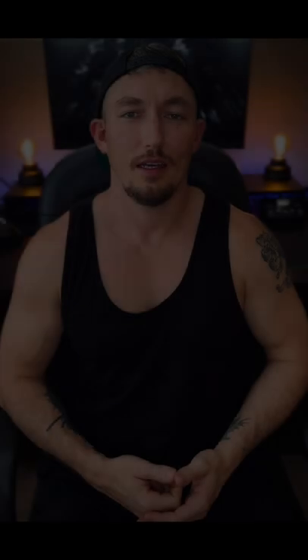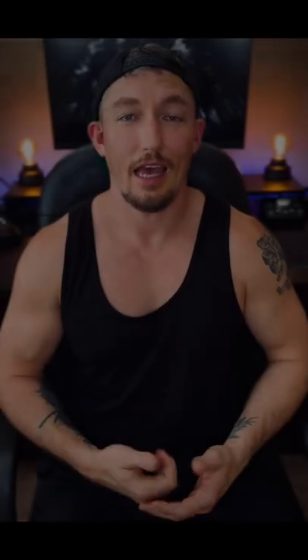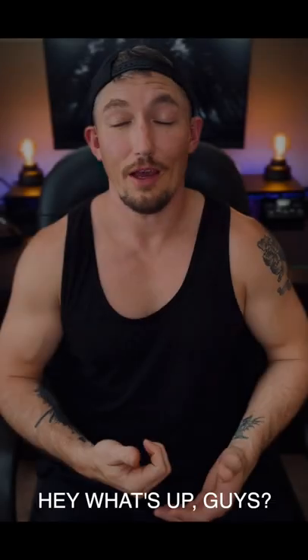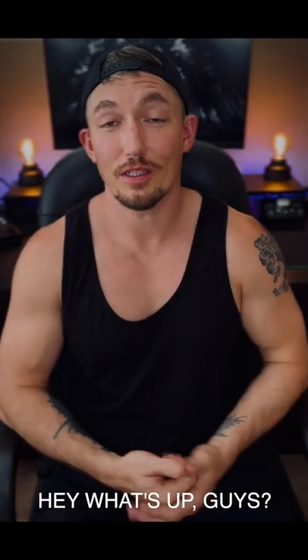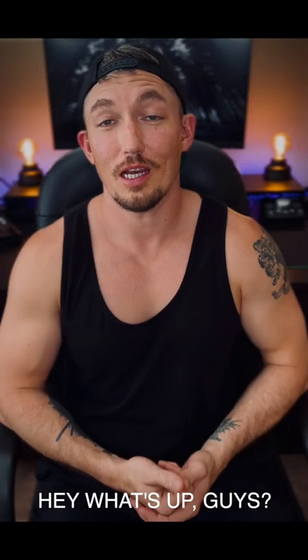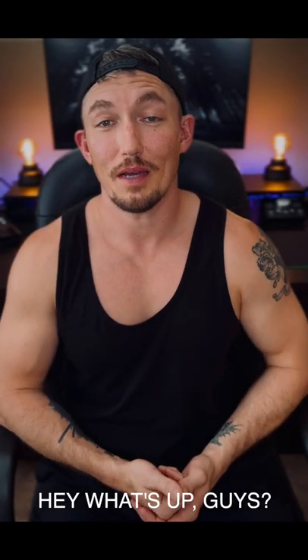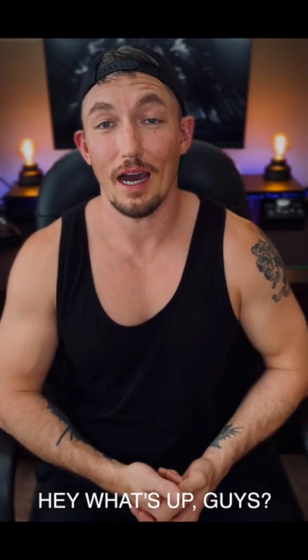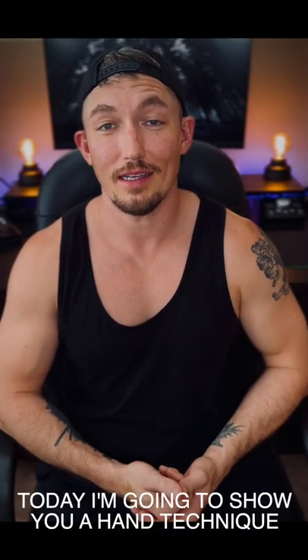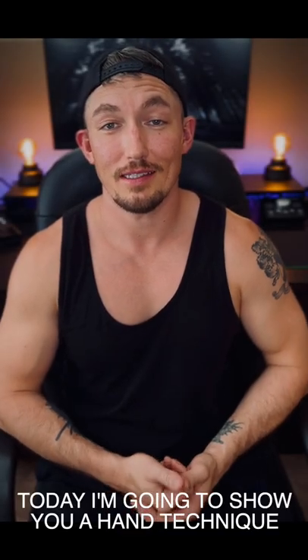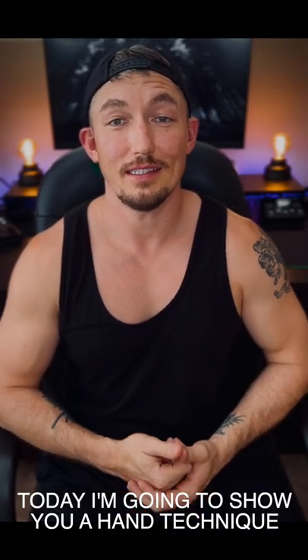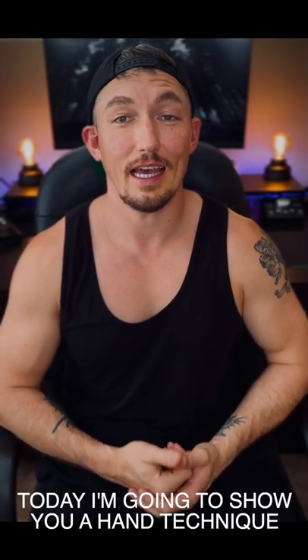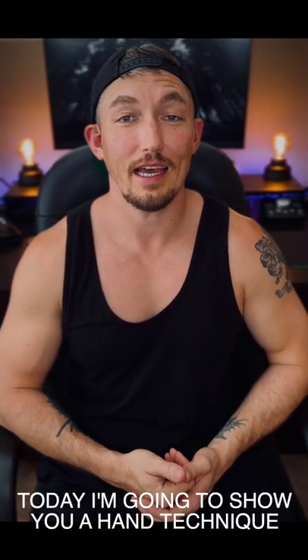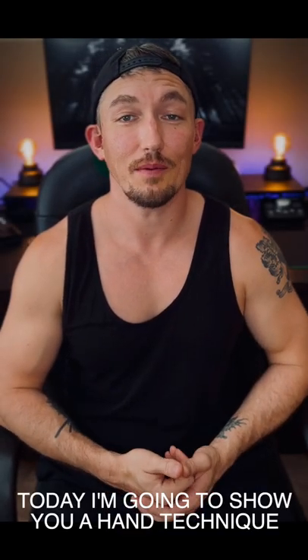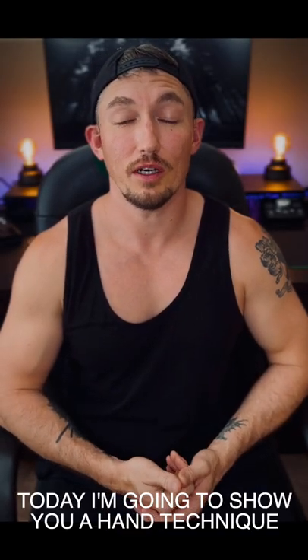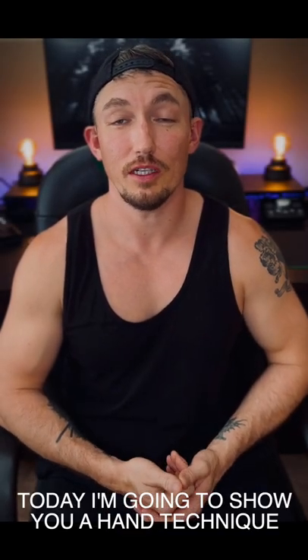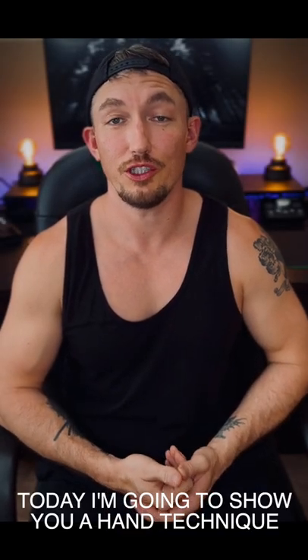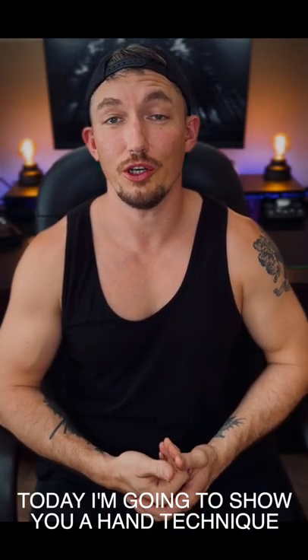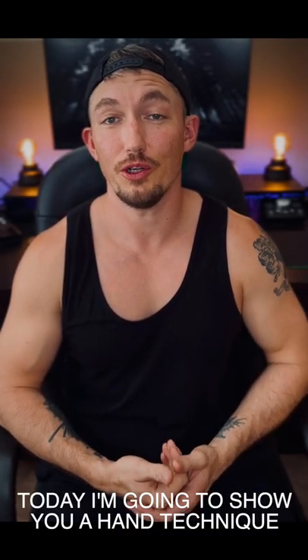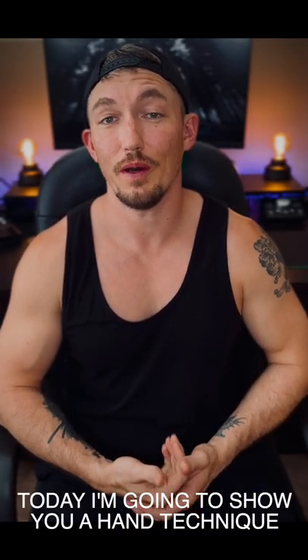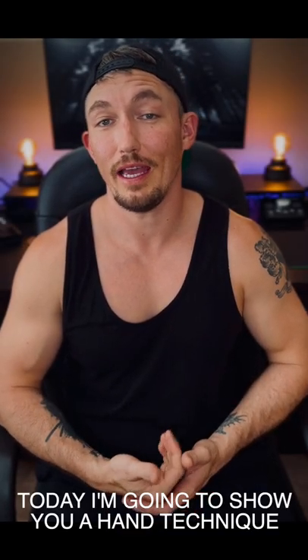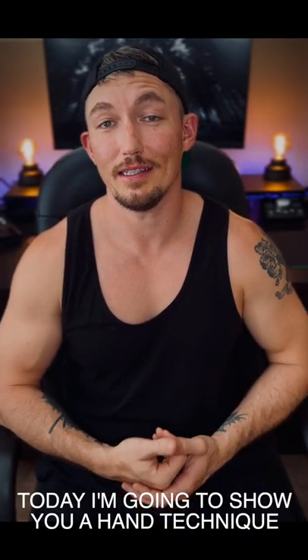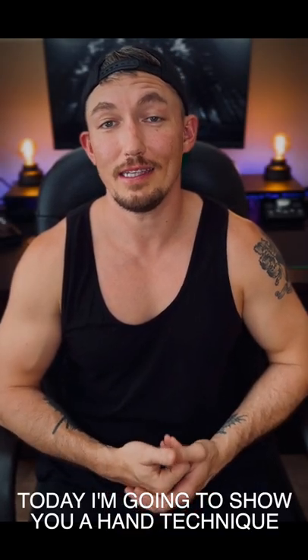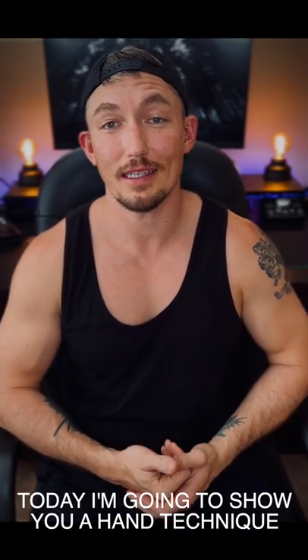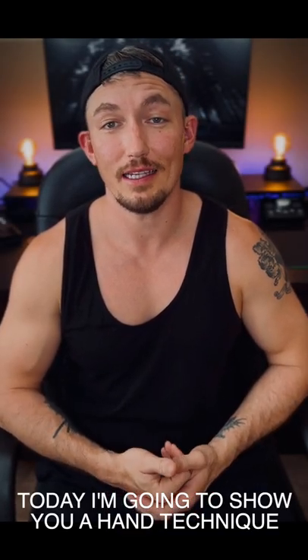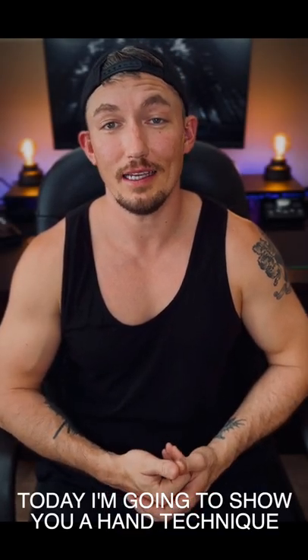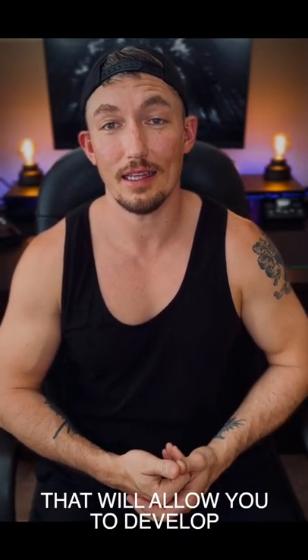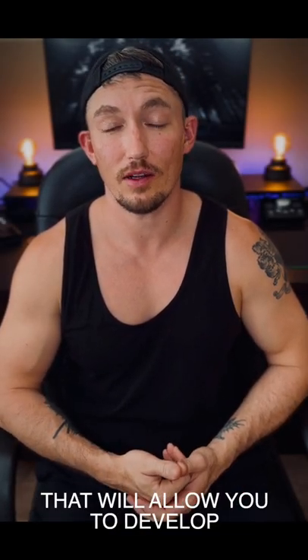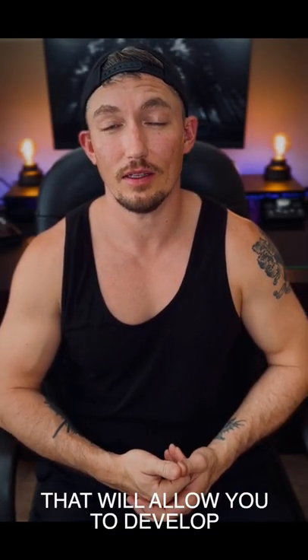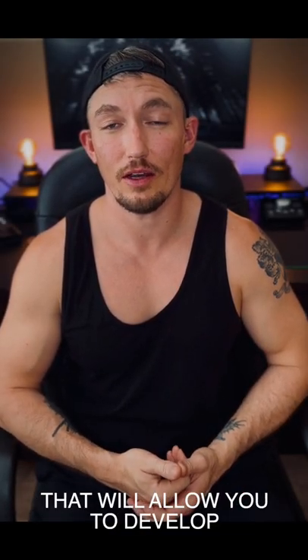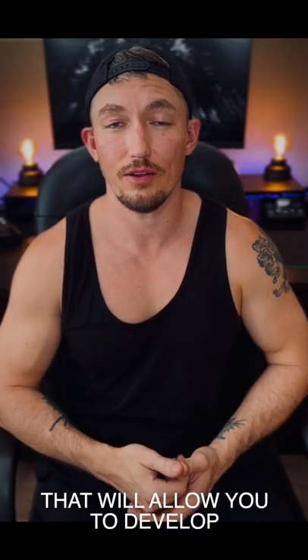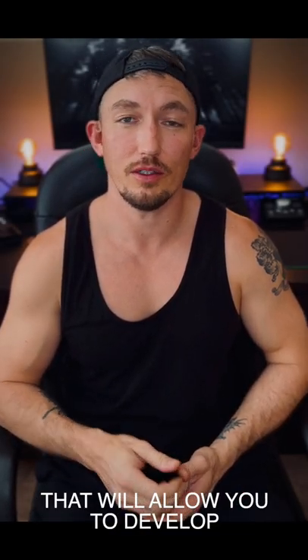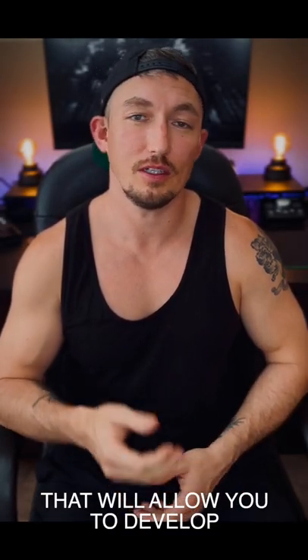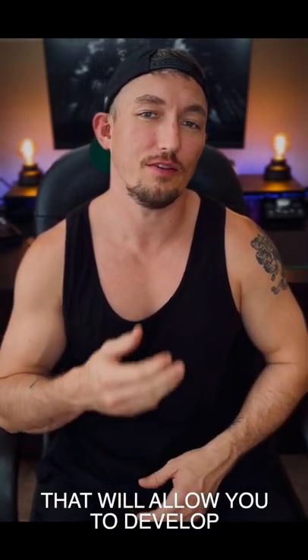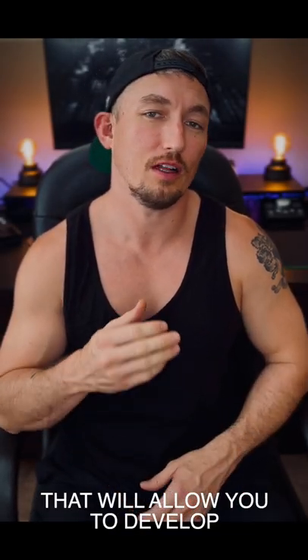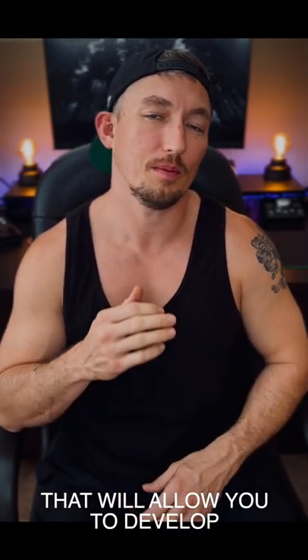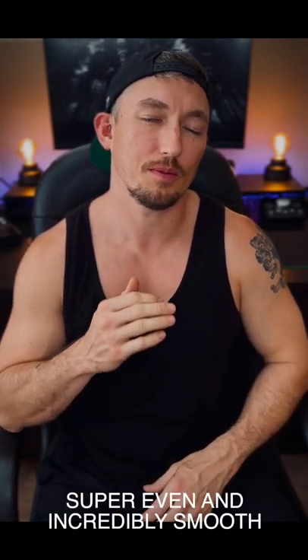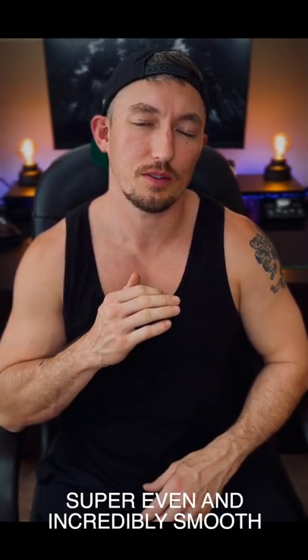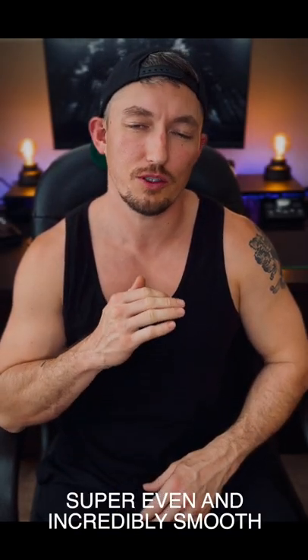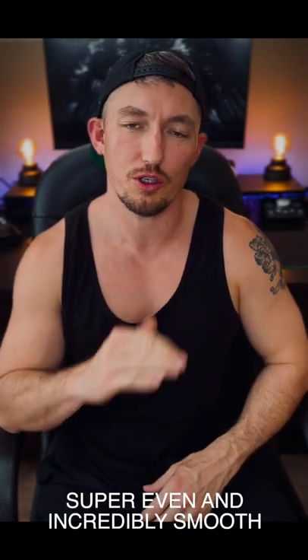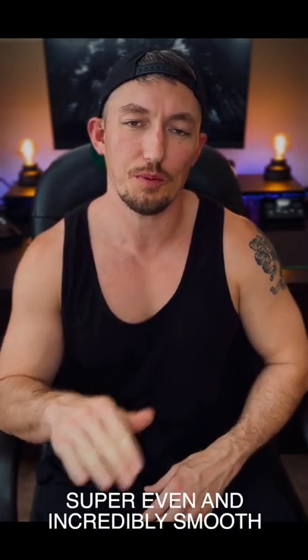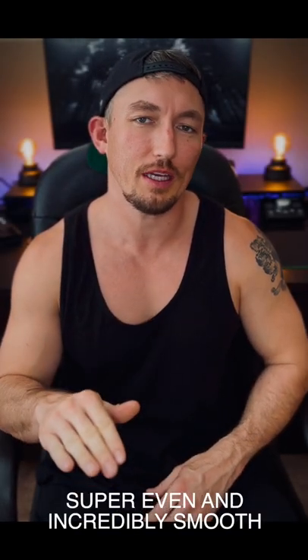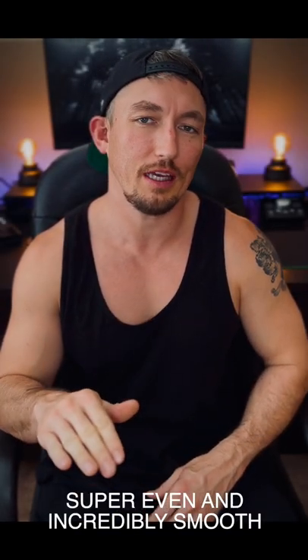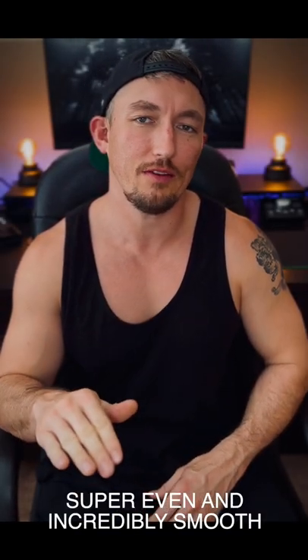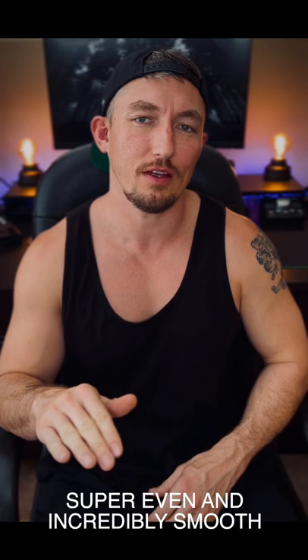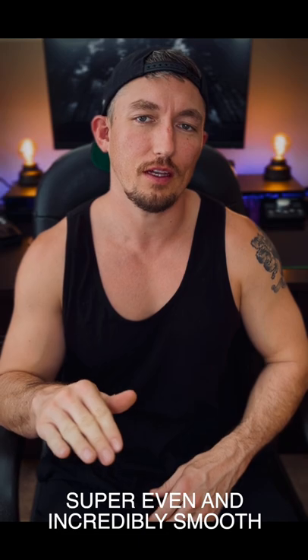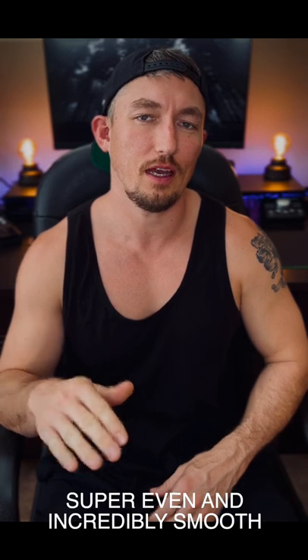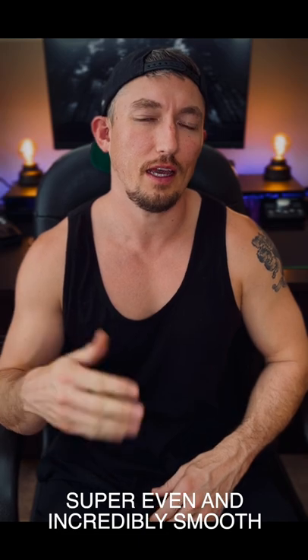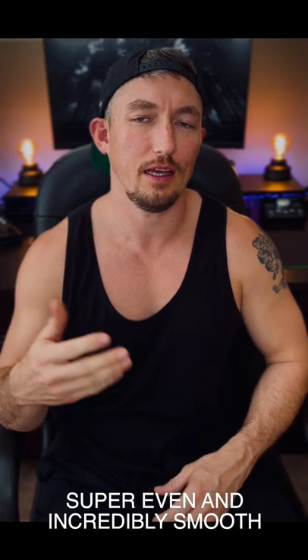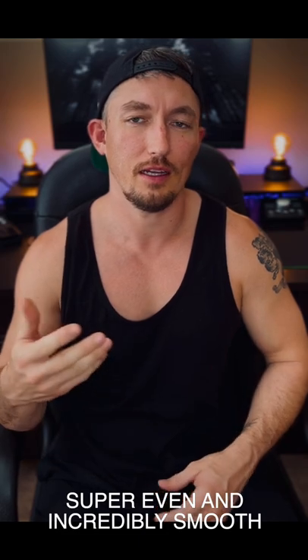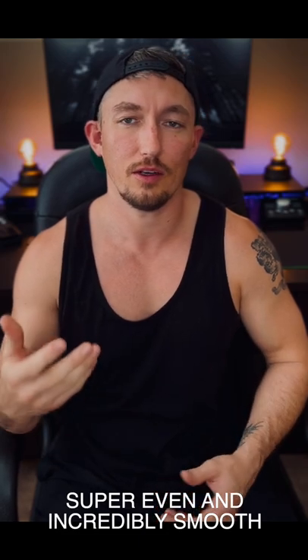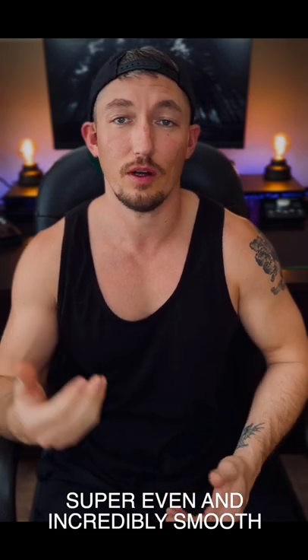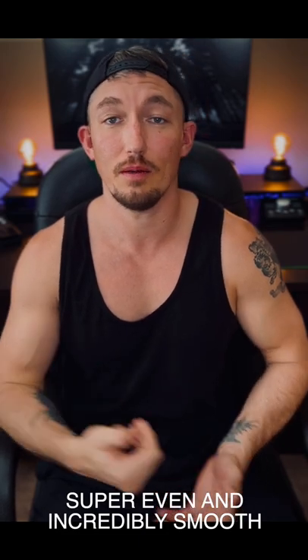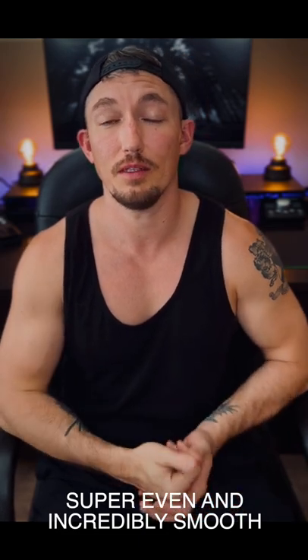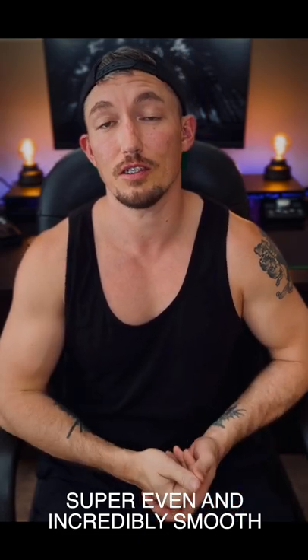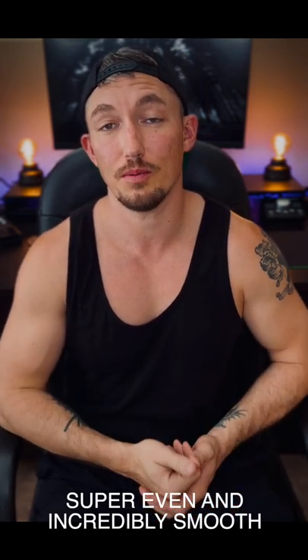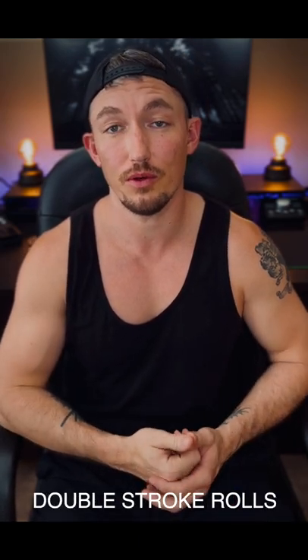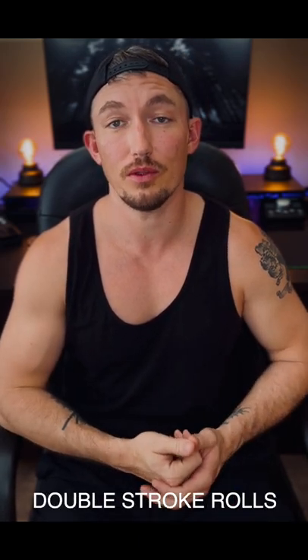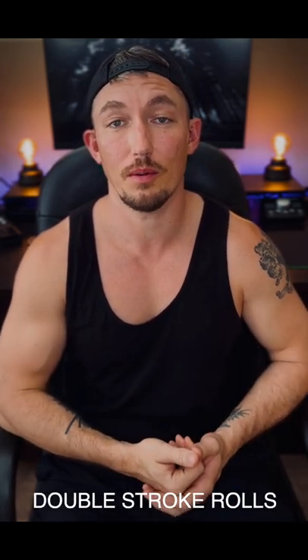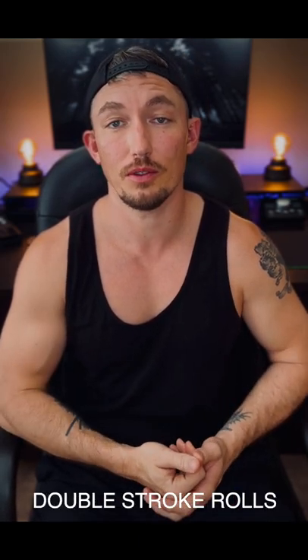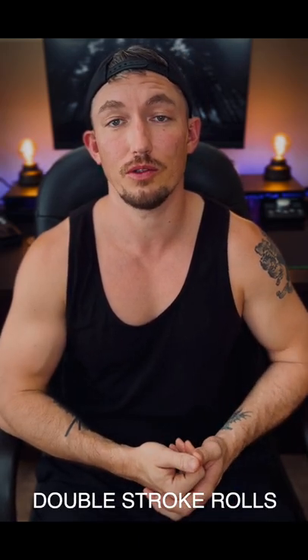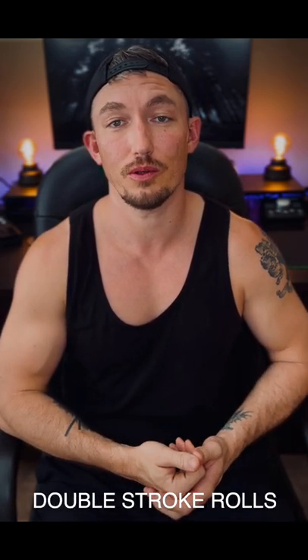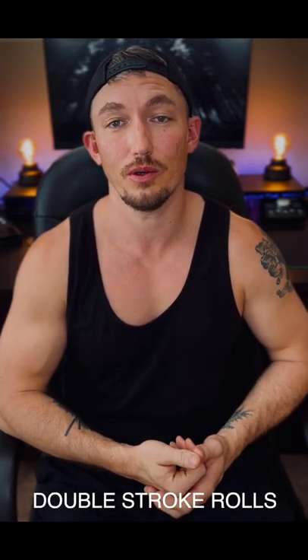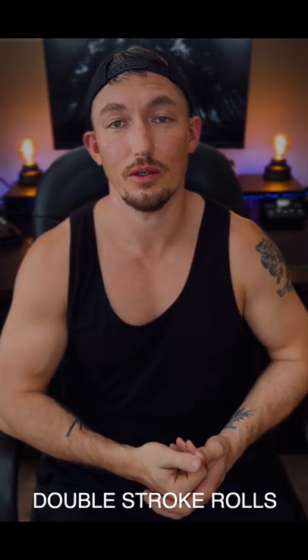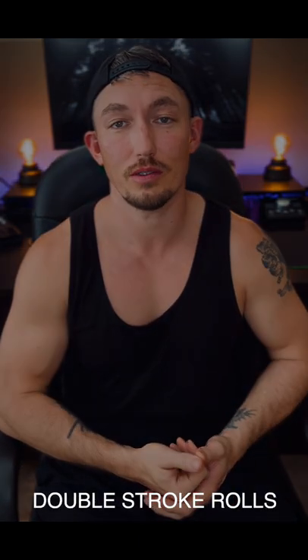Hey, what's up guys. Today I'm going to show you a hand technique that'll allow you to develop super even and incredibly smooth double stroke rolls.